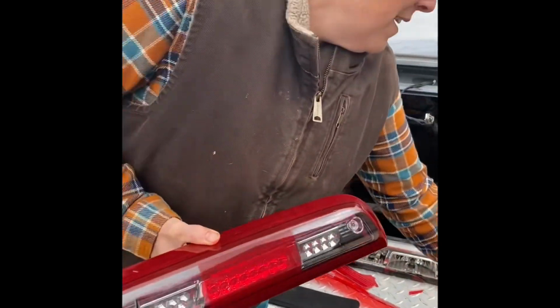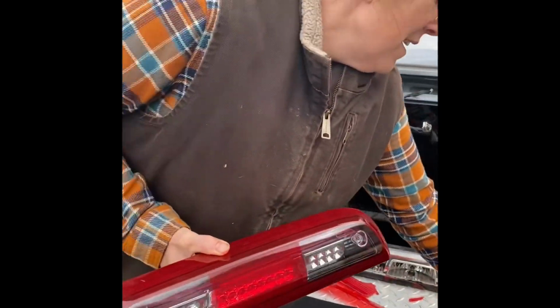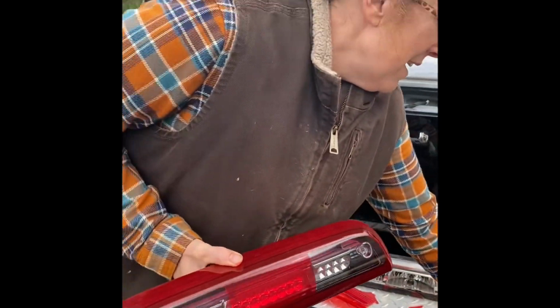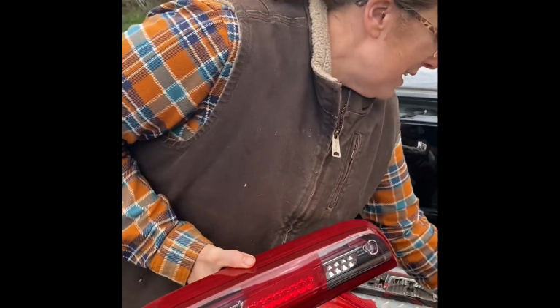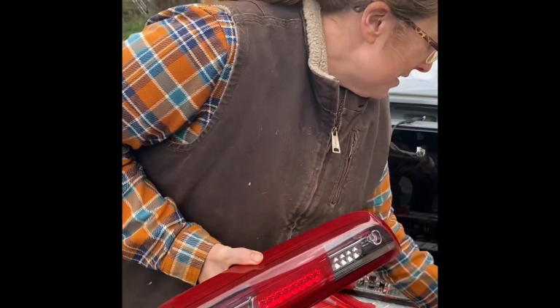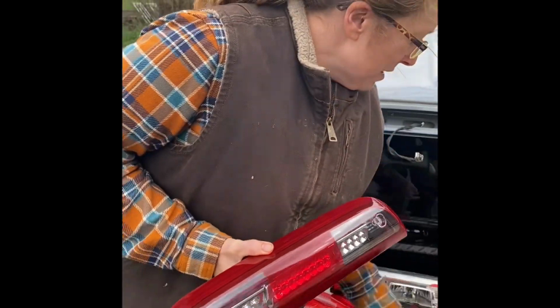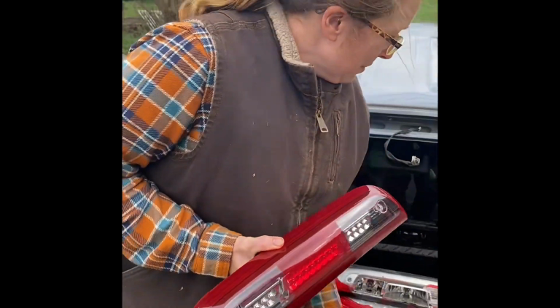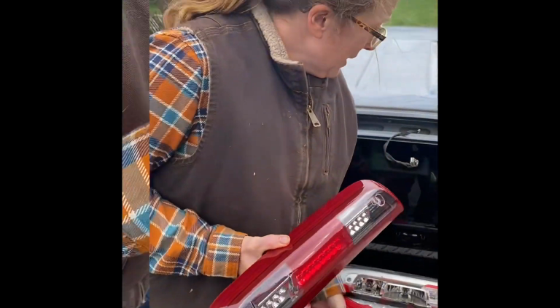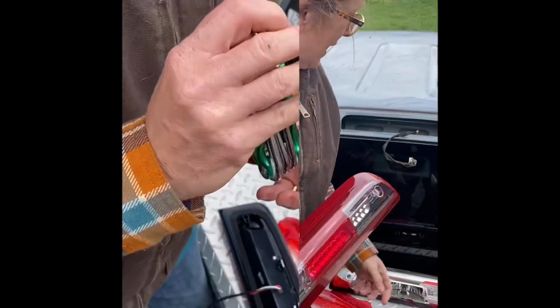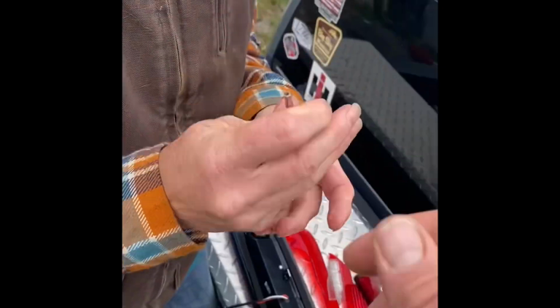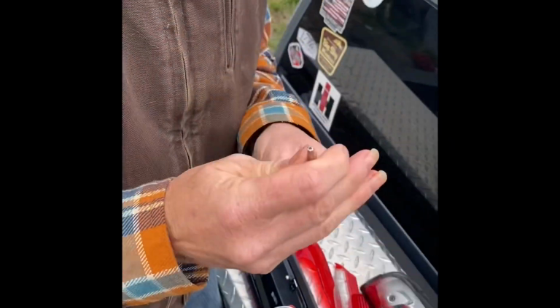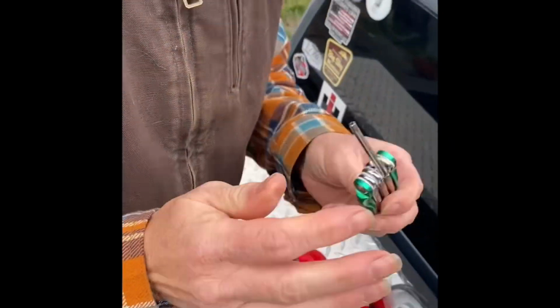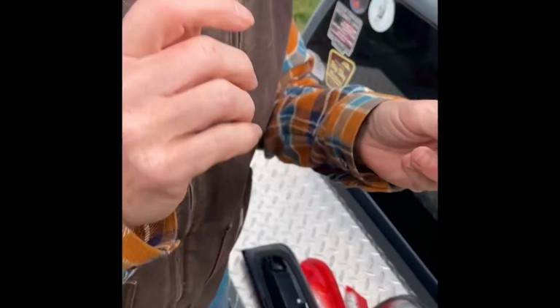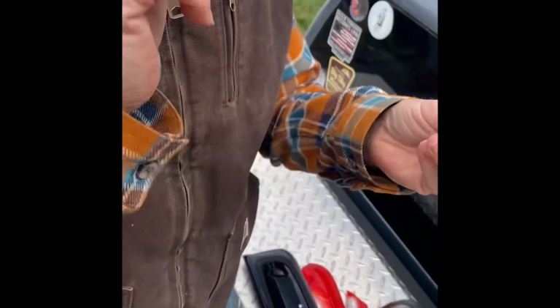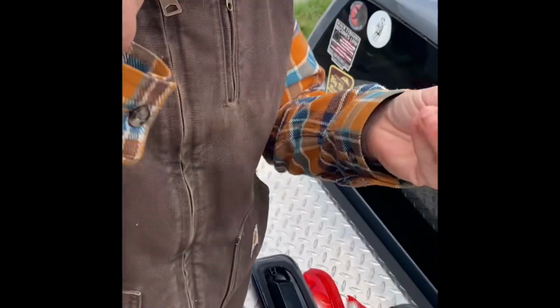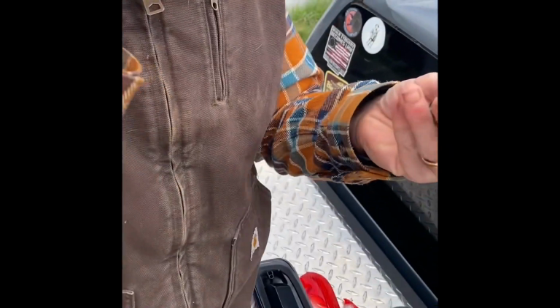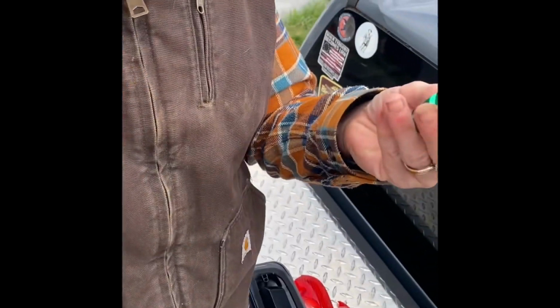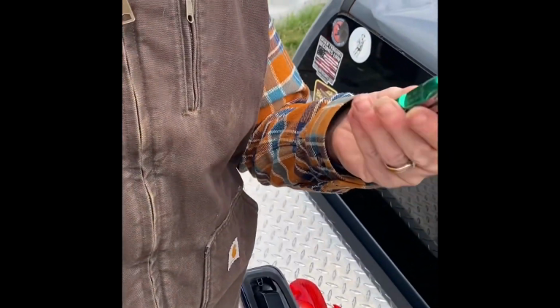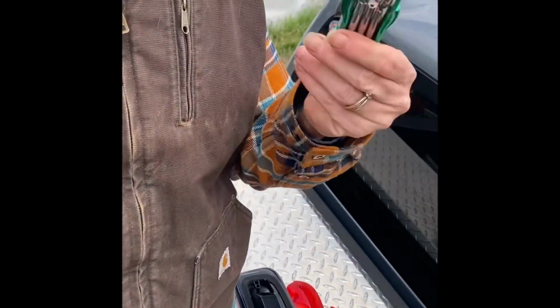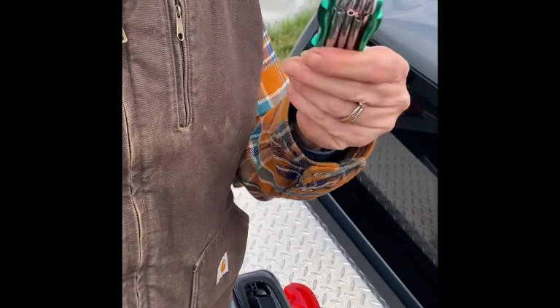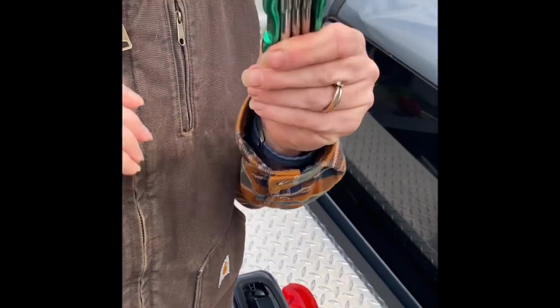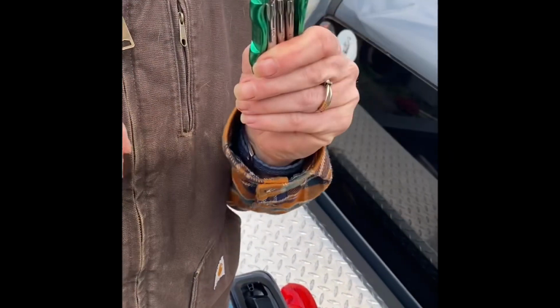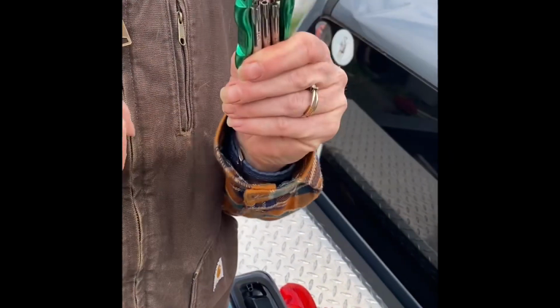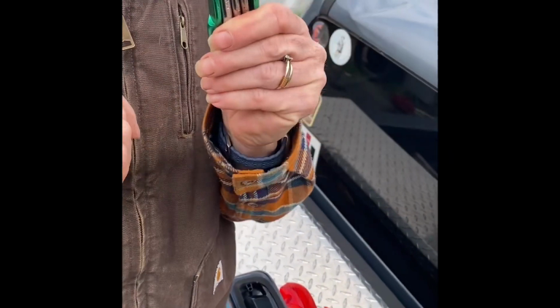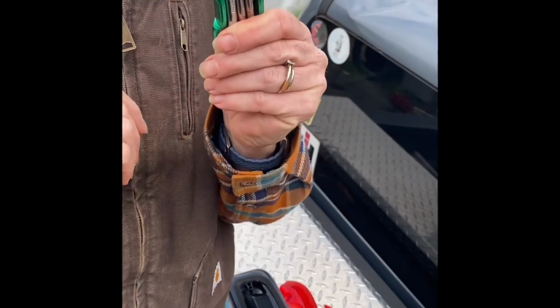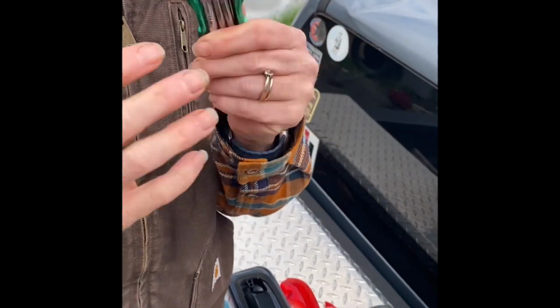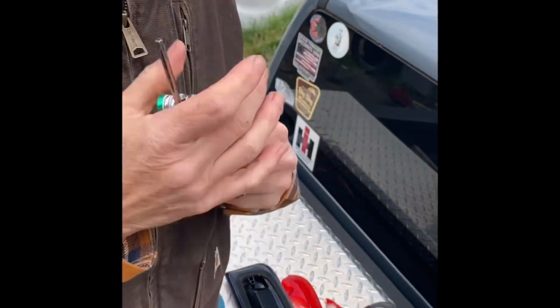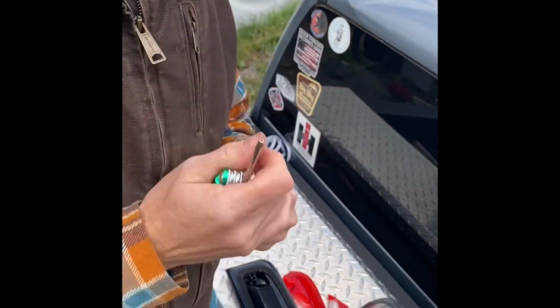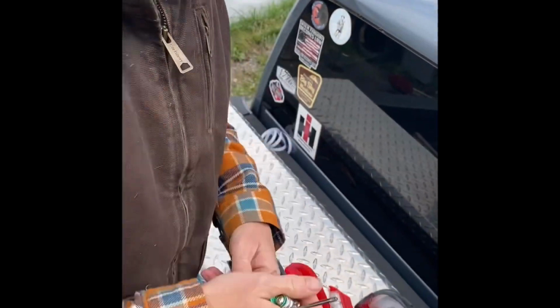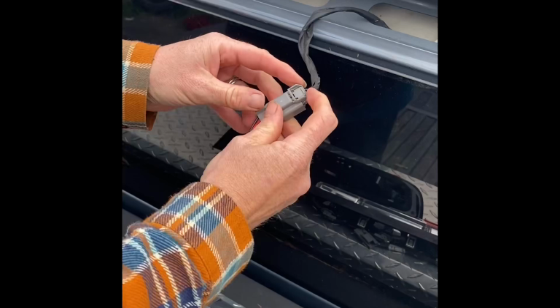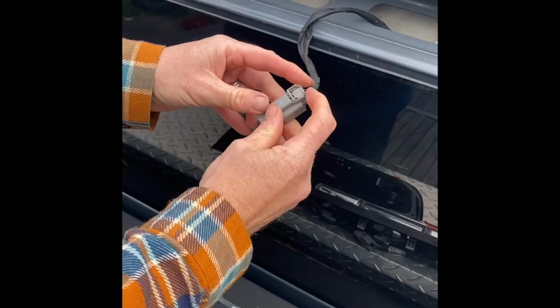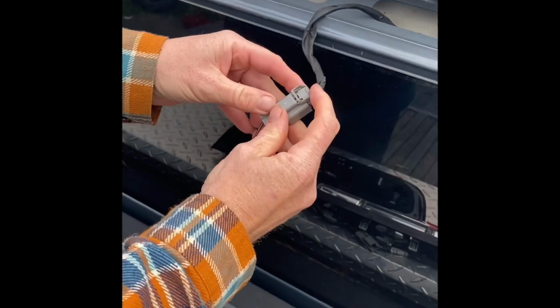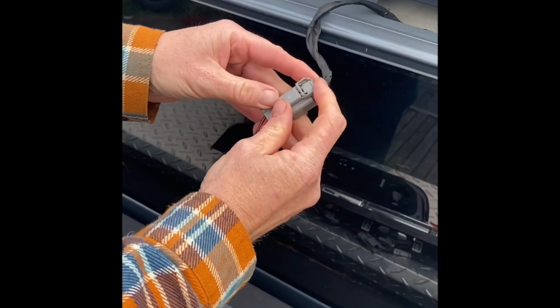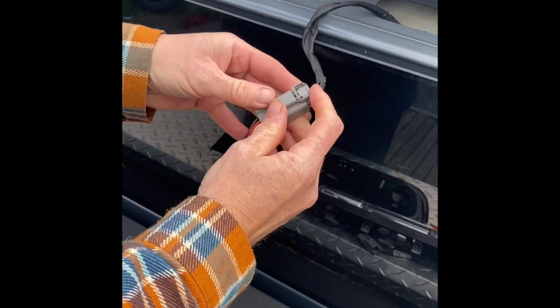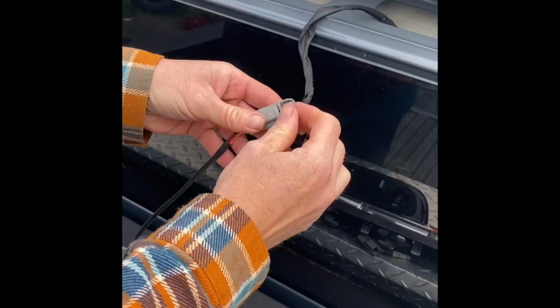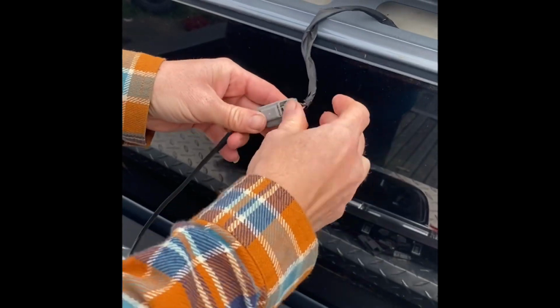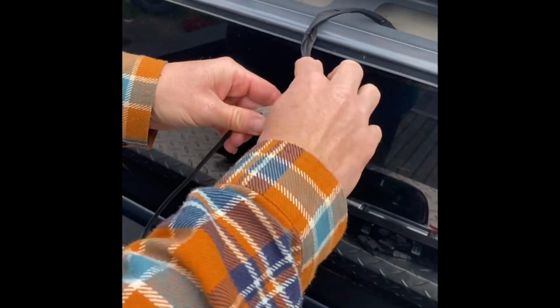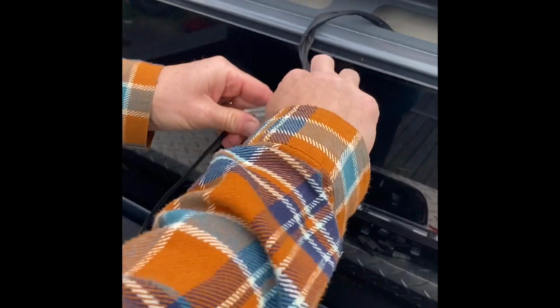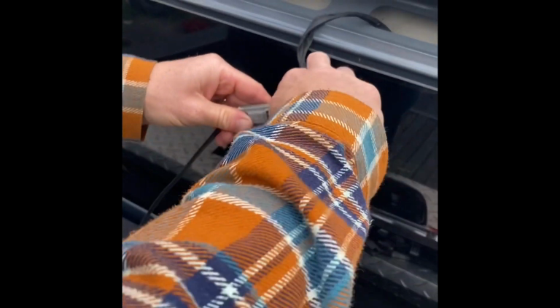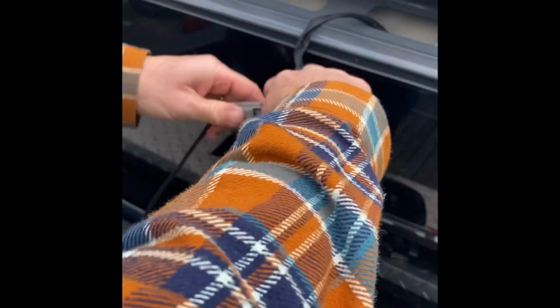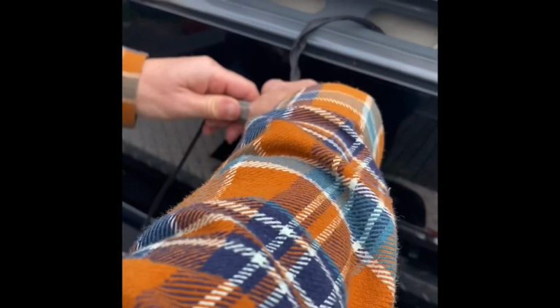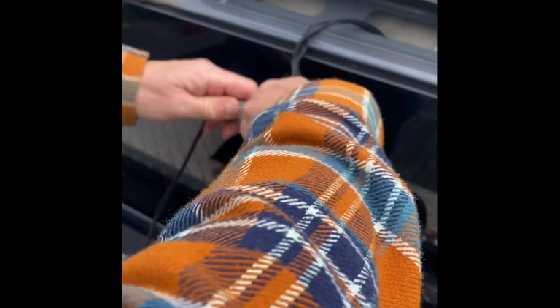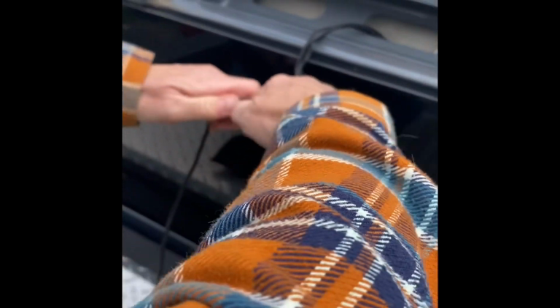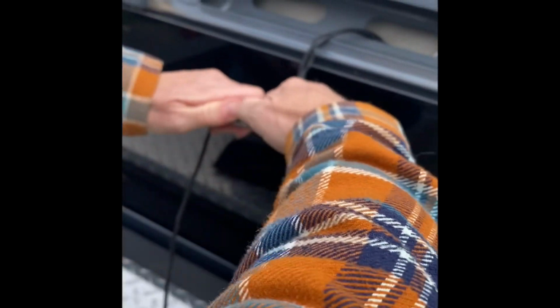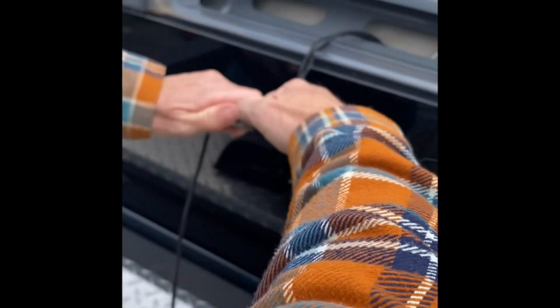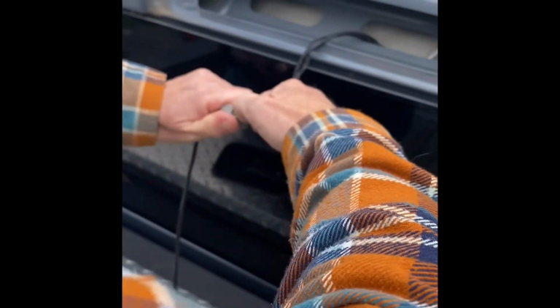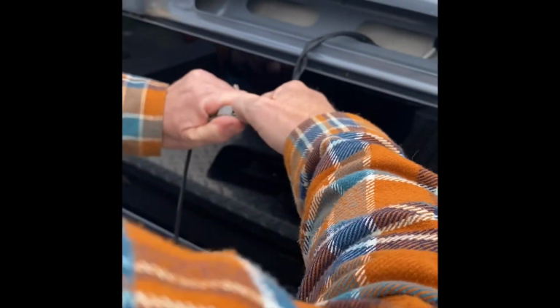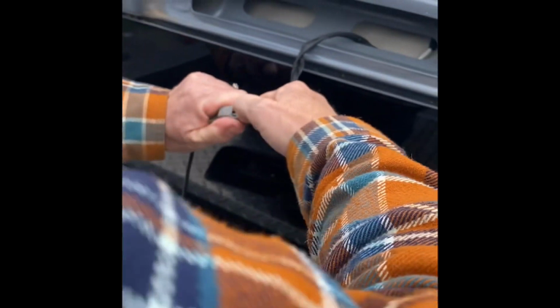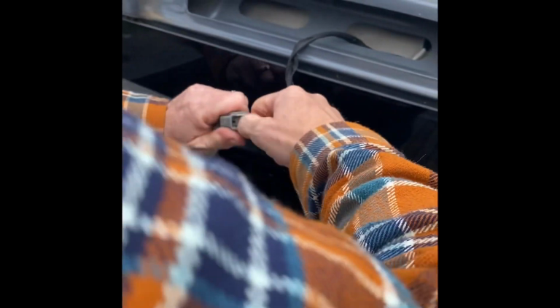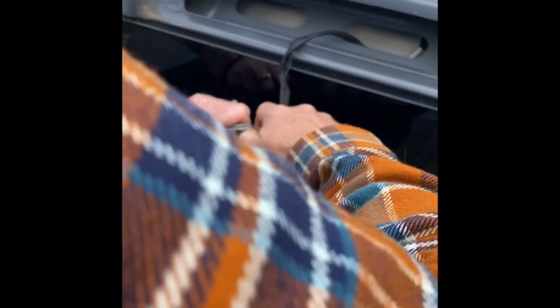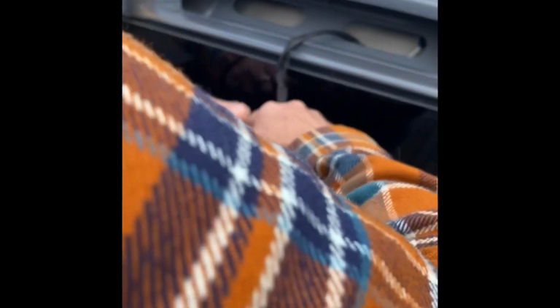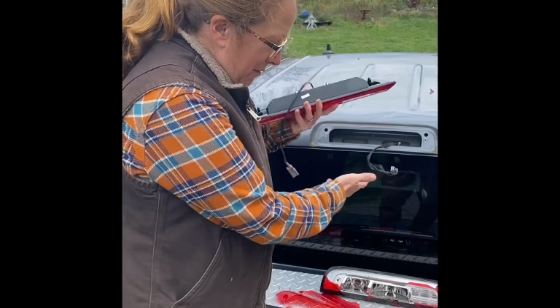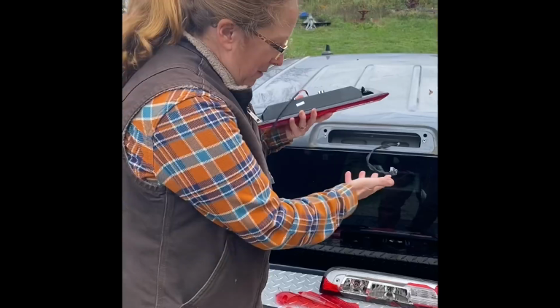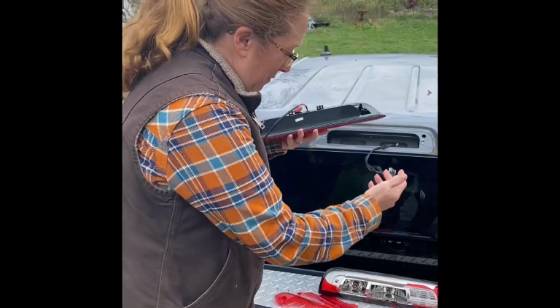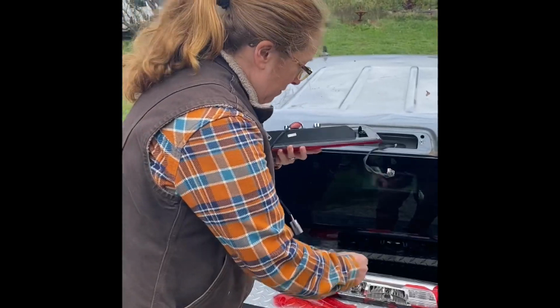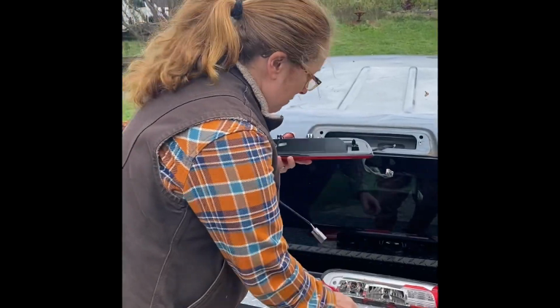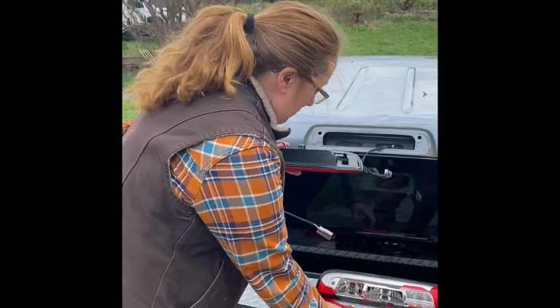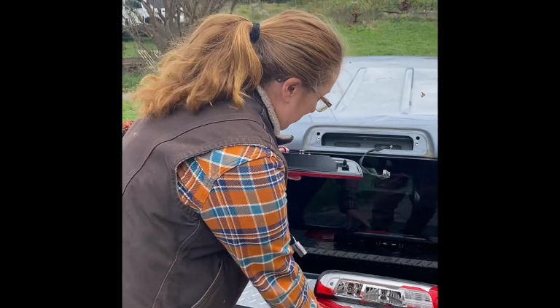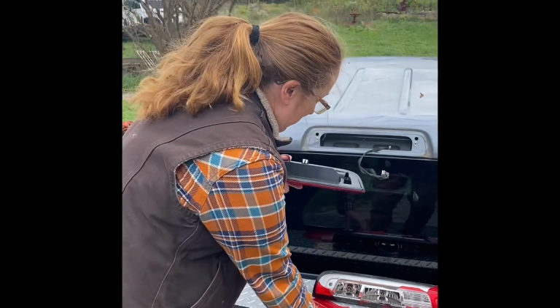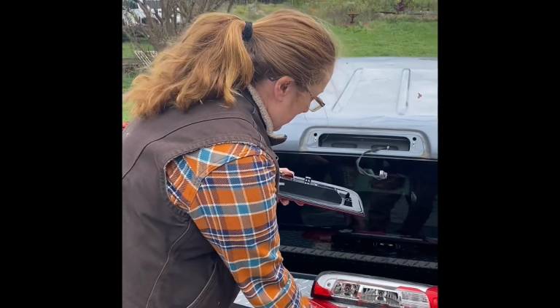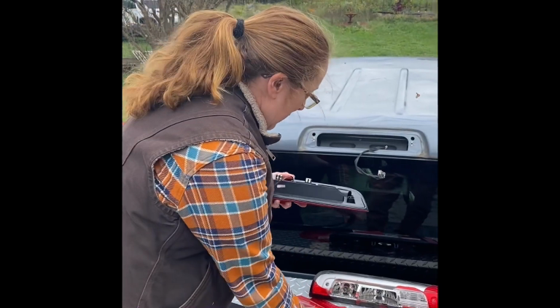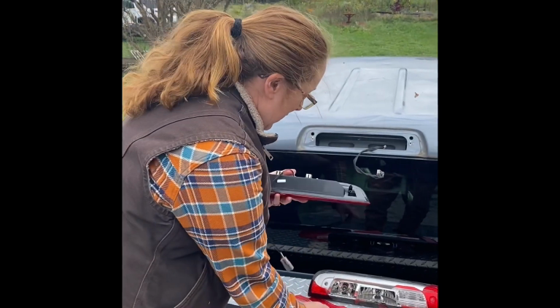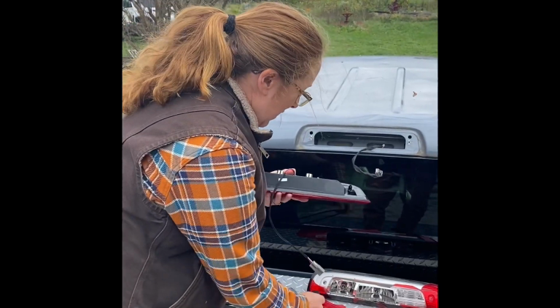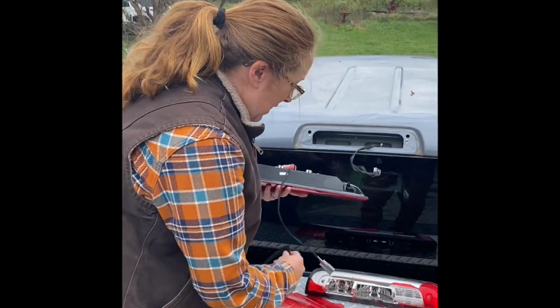Then we have our T27 Torx. It's just a little clip. Remove the light.